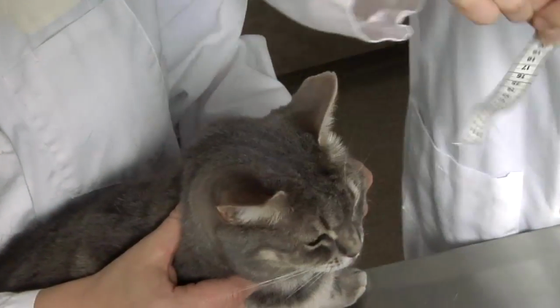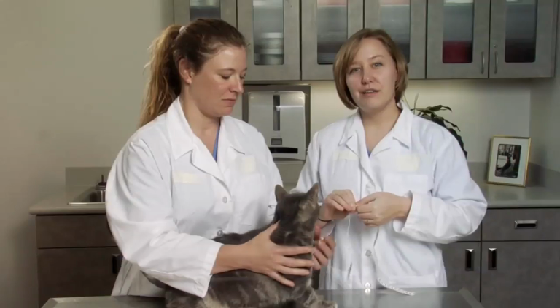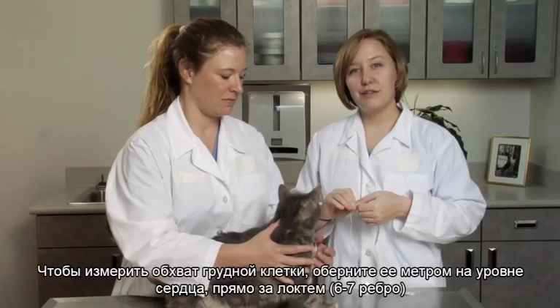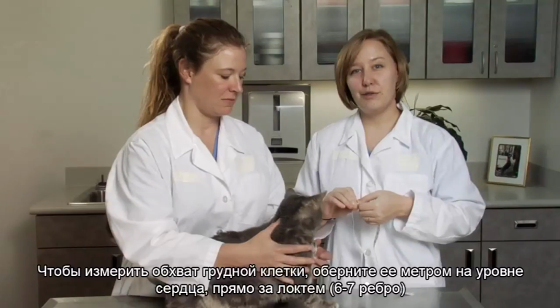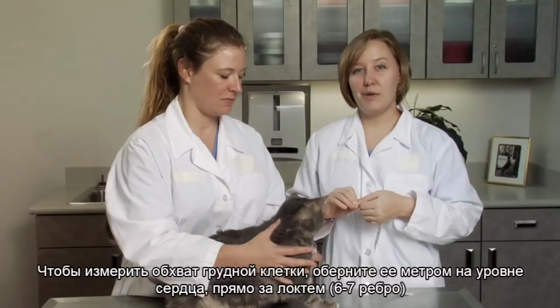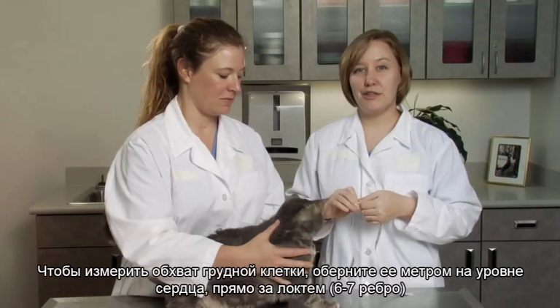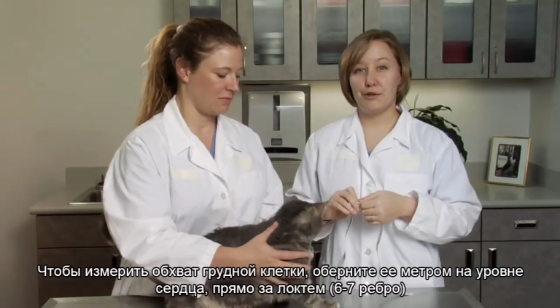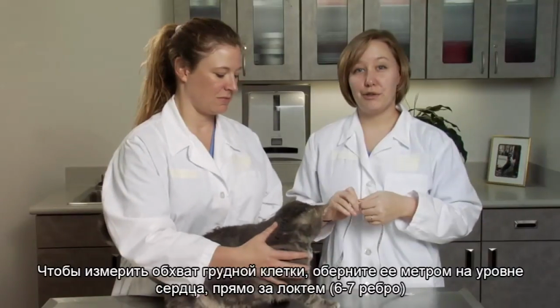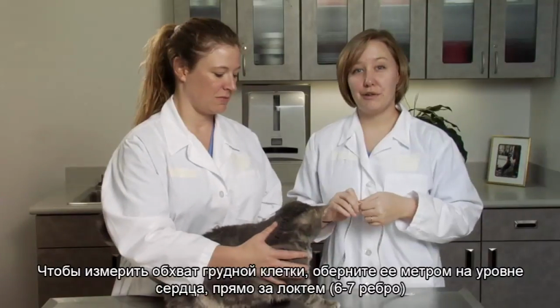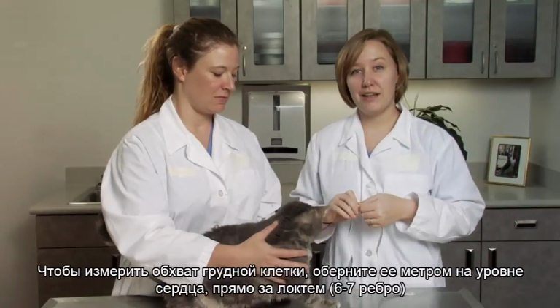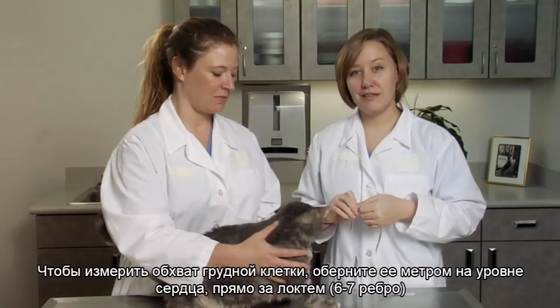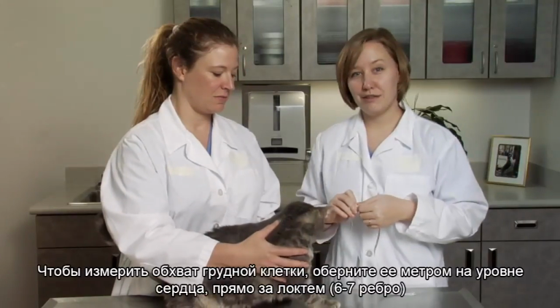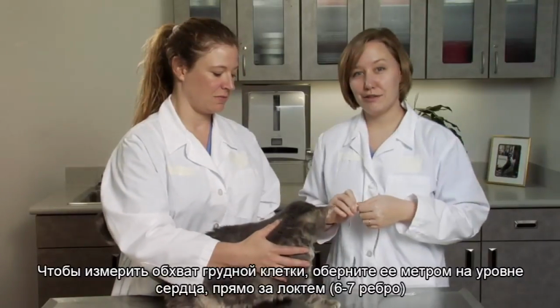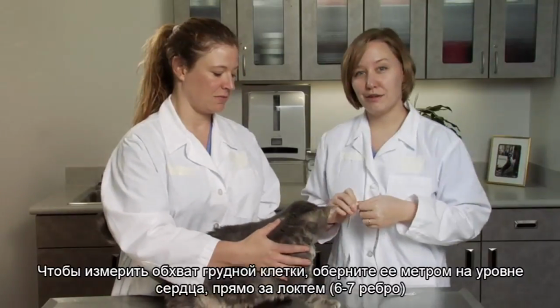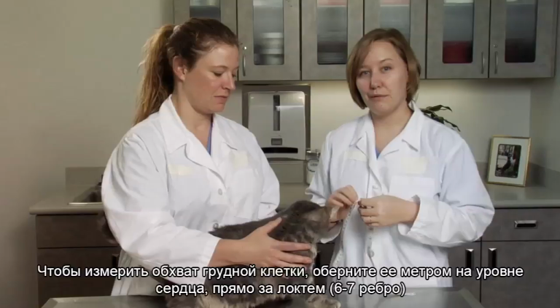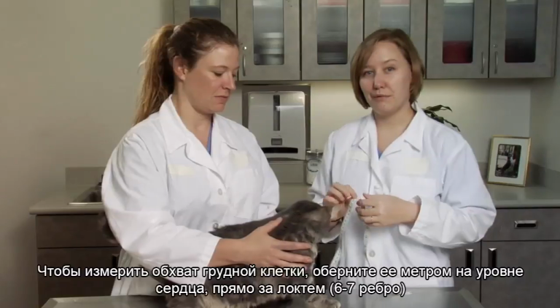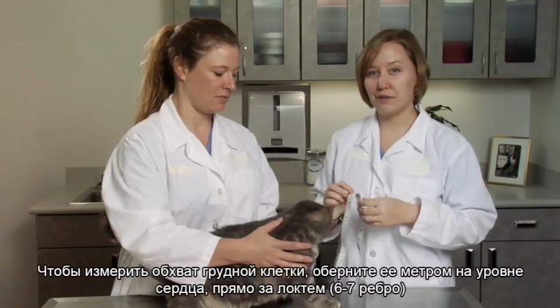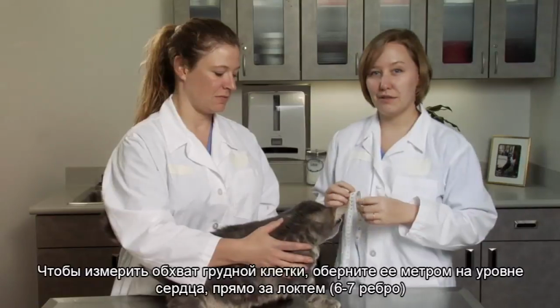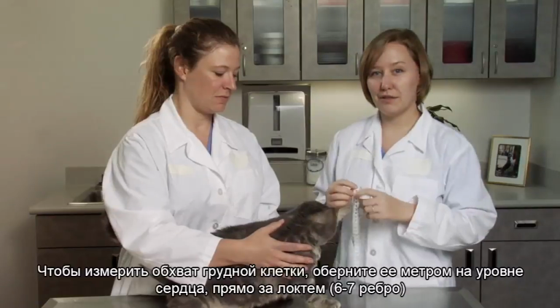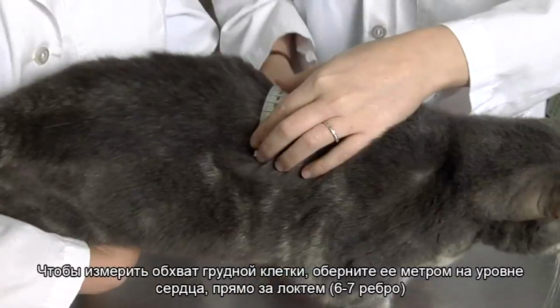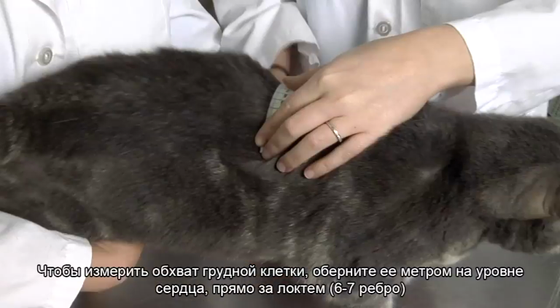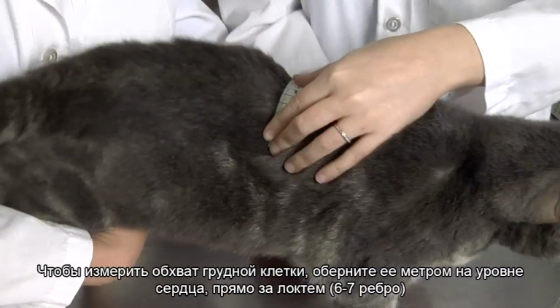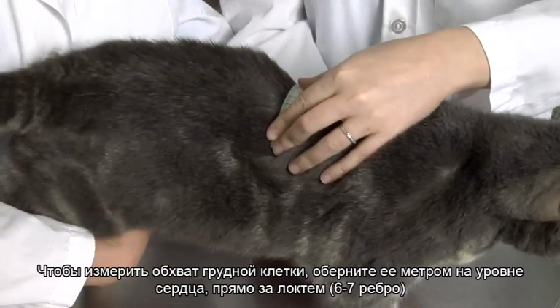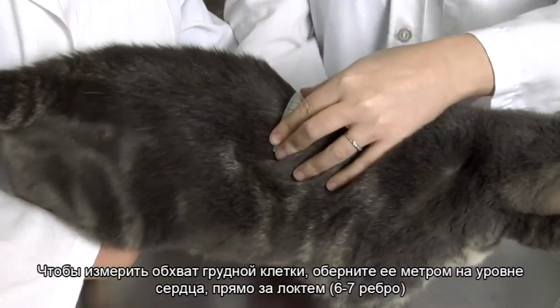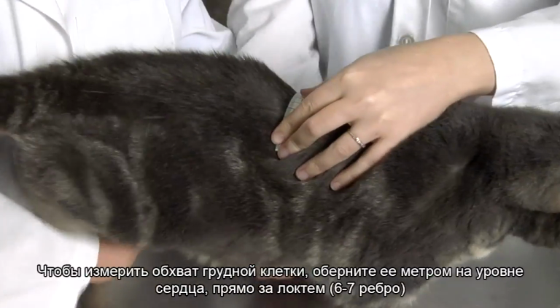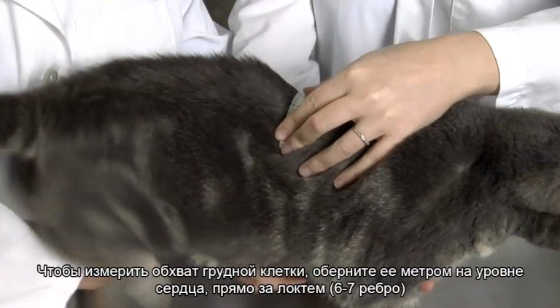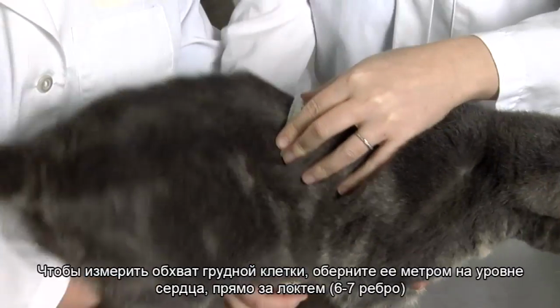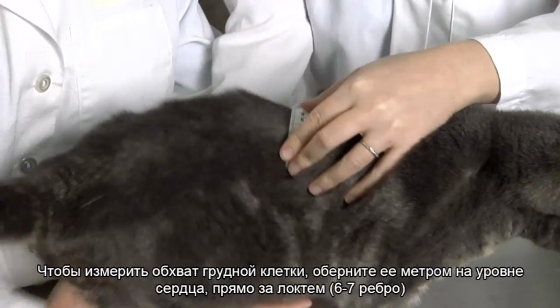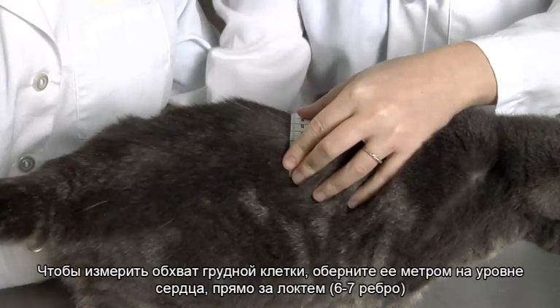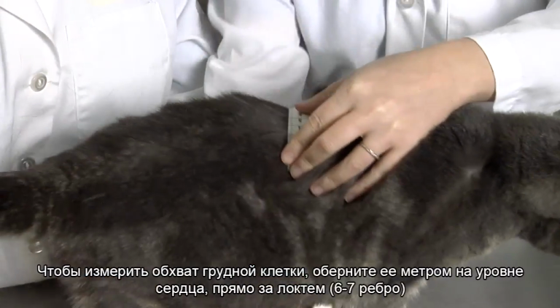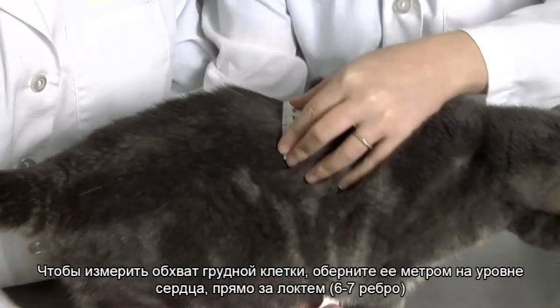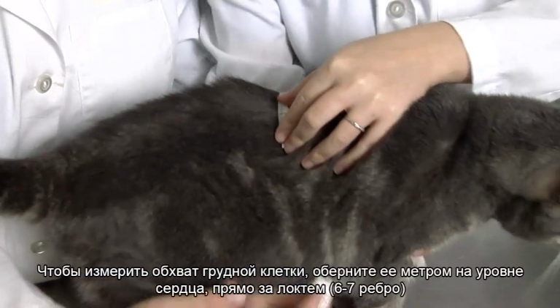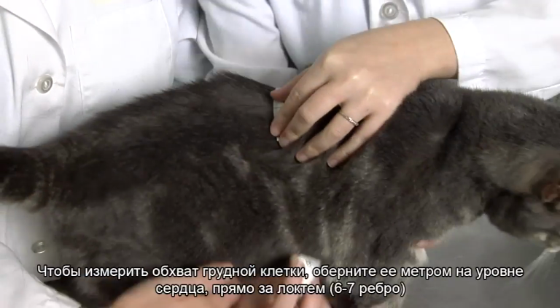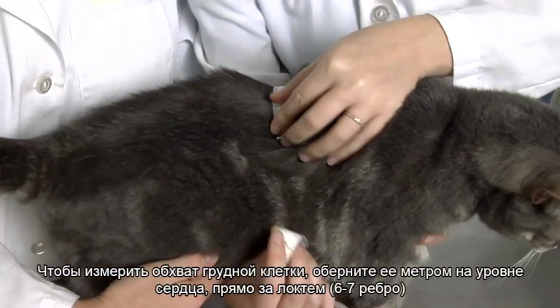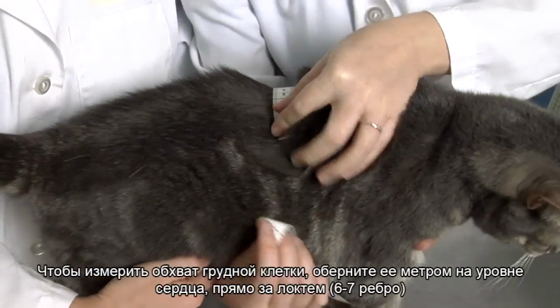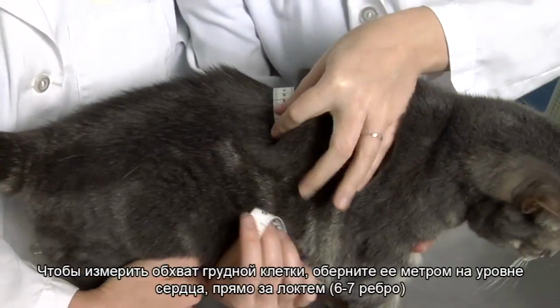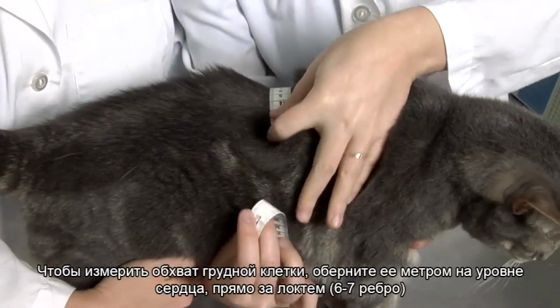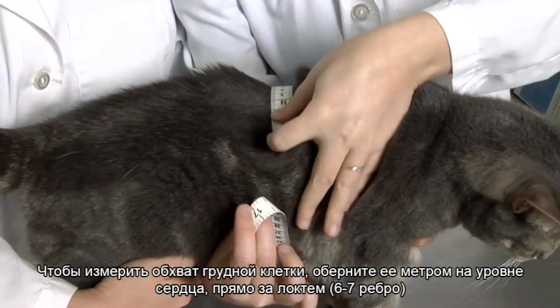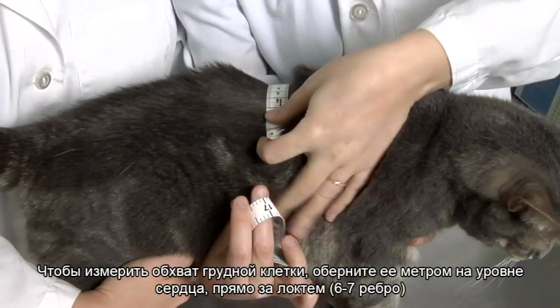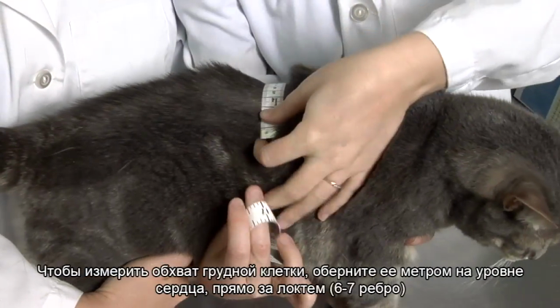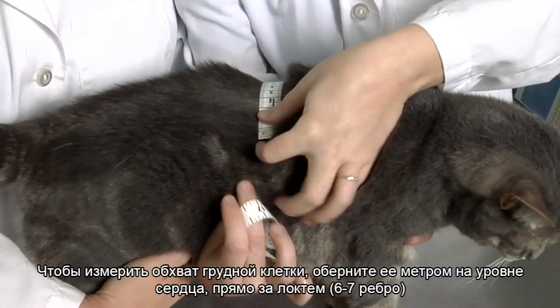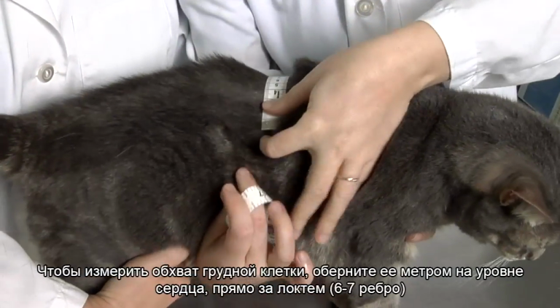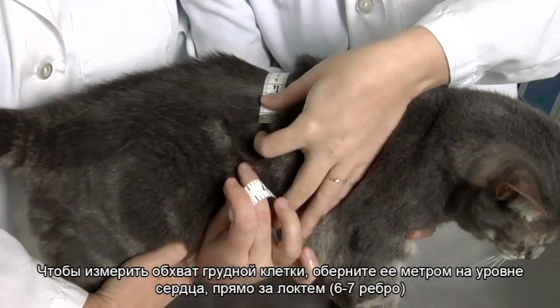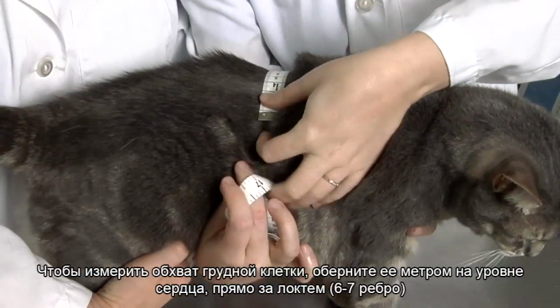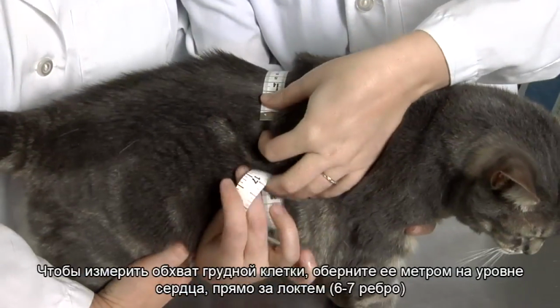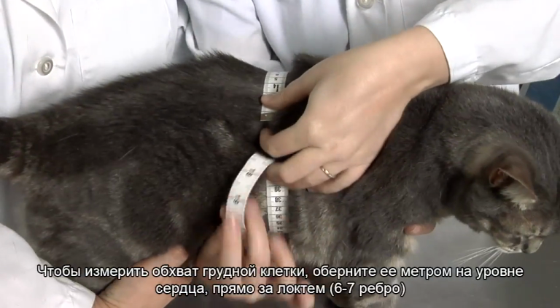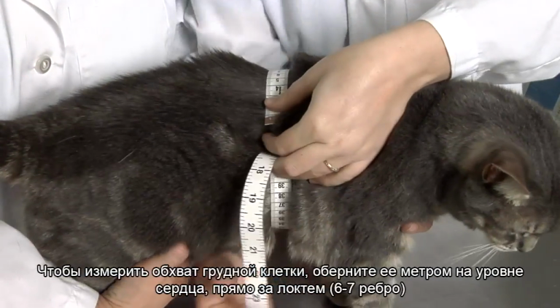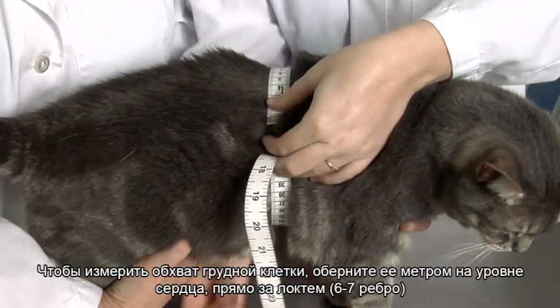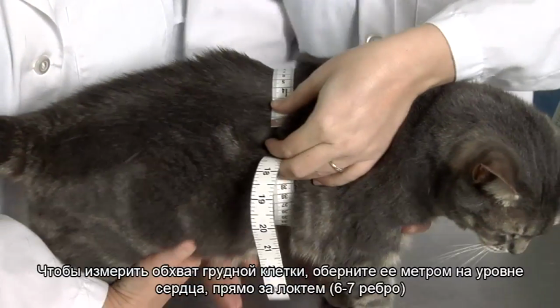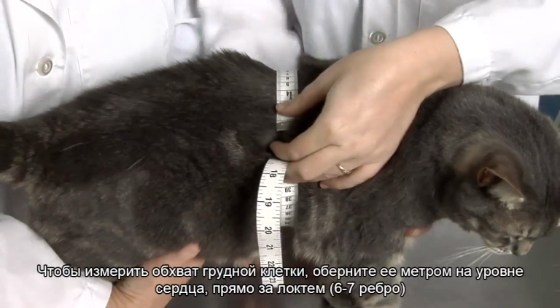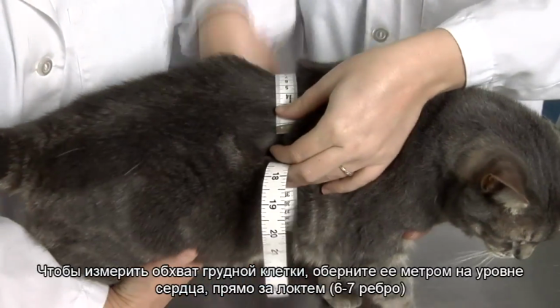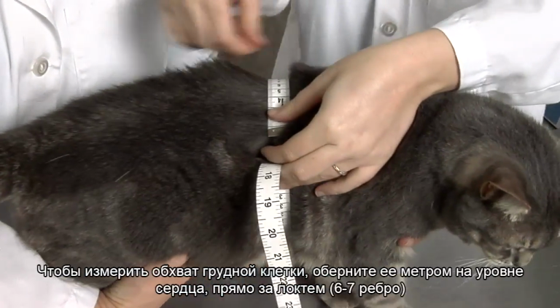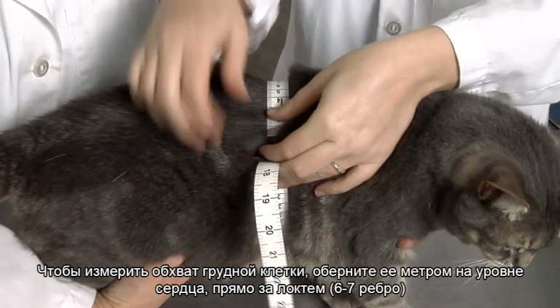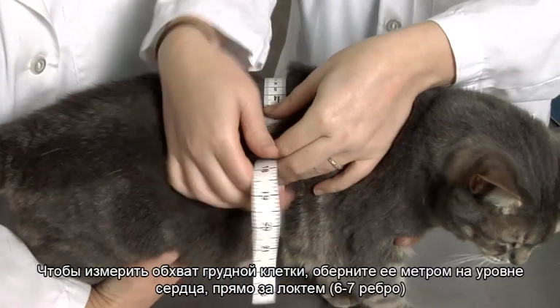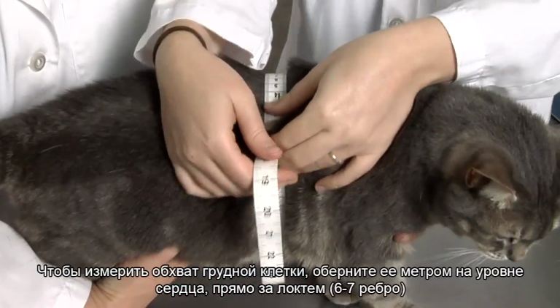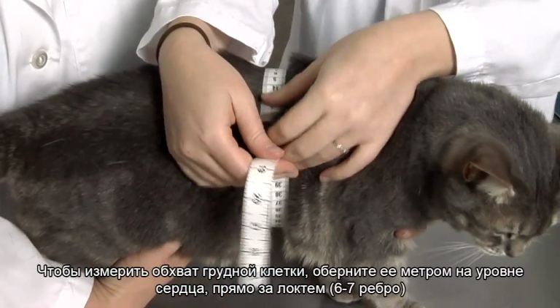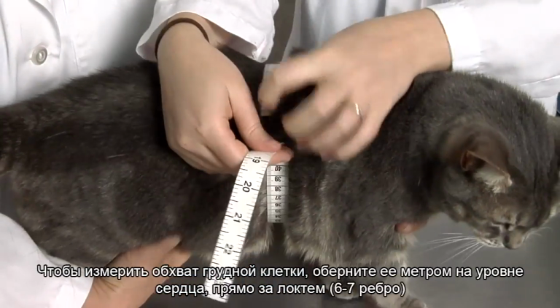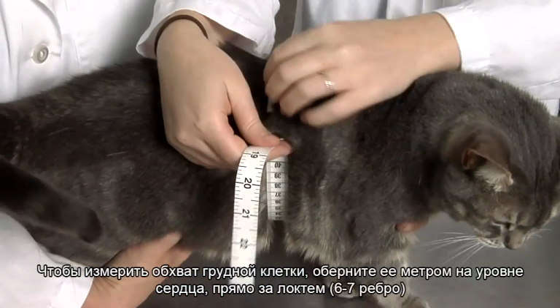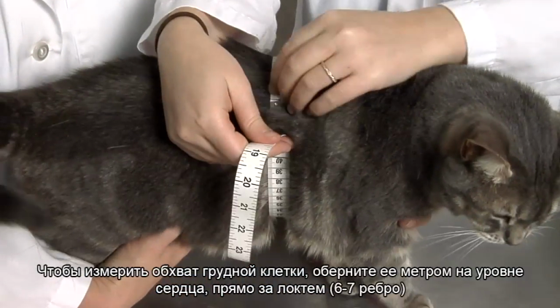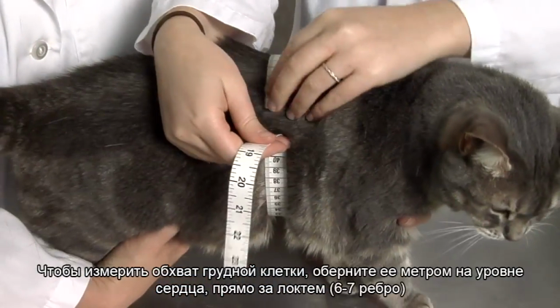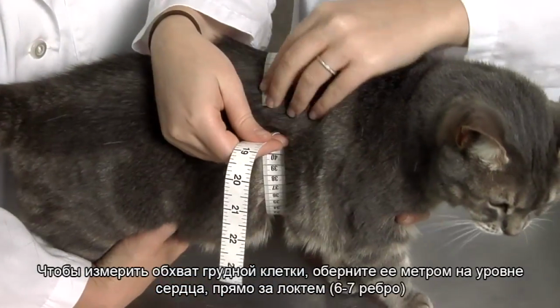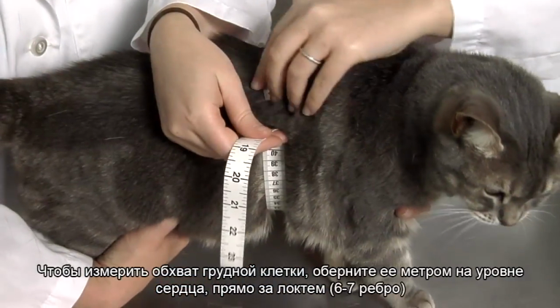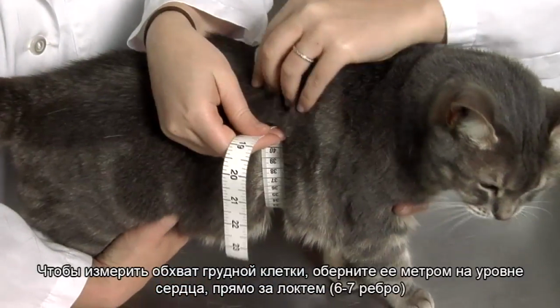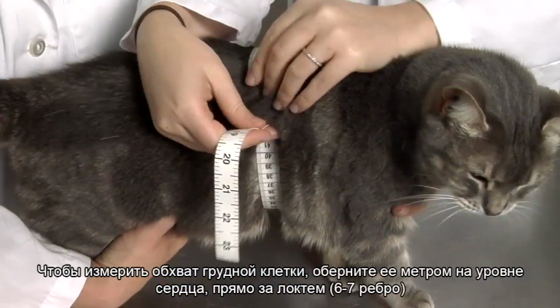To measure thoracic circumference, wrap the tape snugly around the rib cage at the heart girth just behind the elbow.